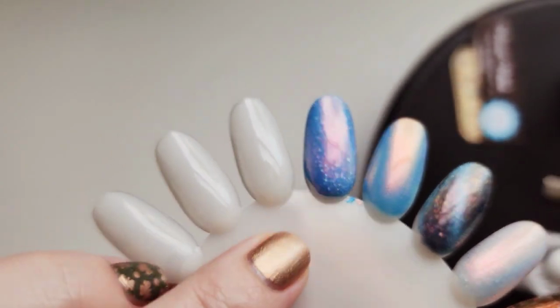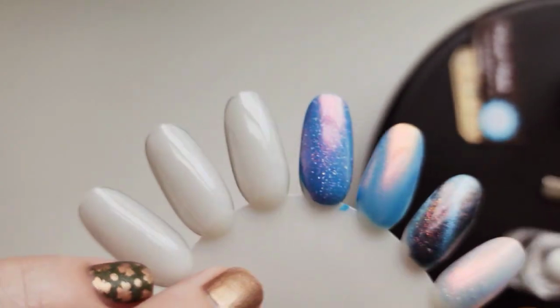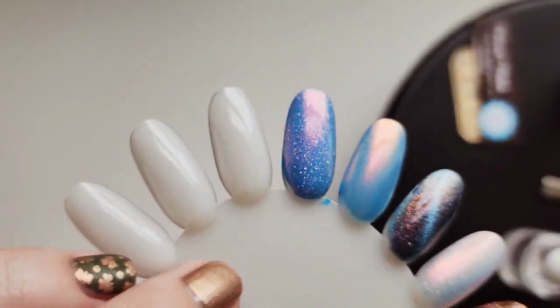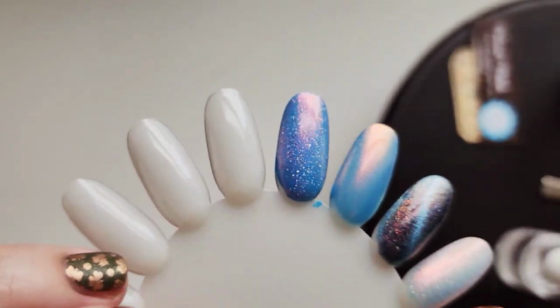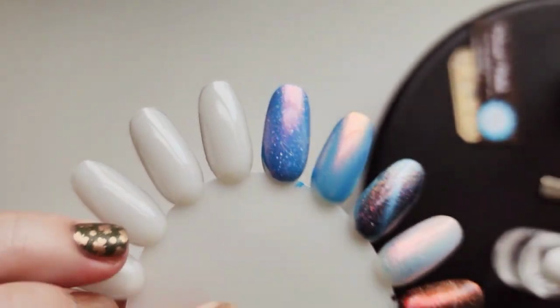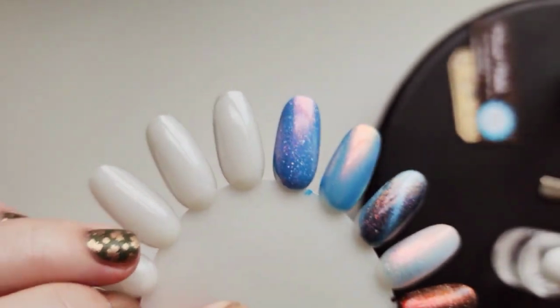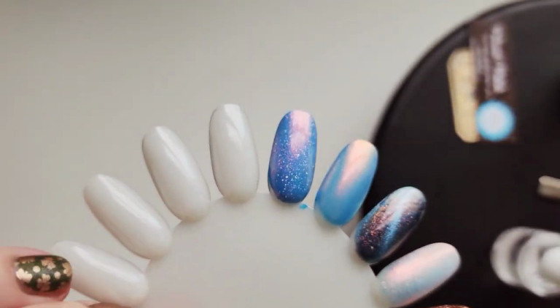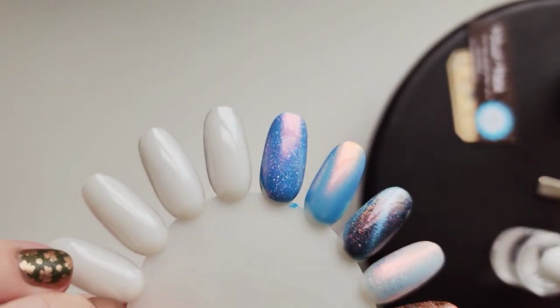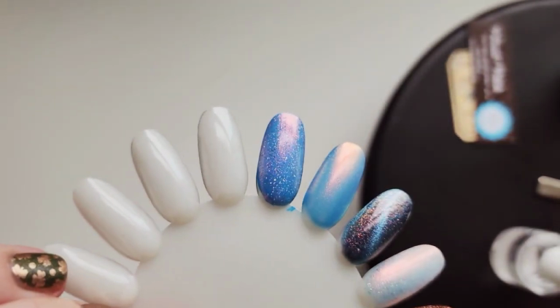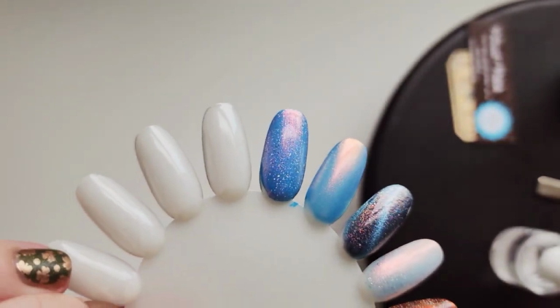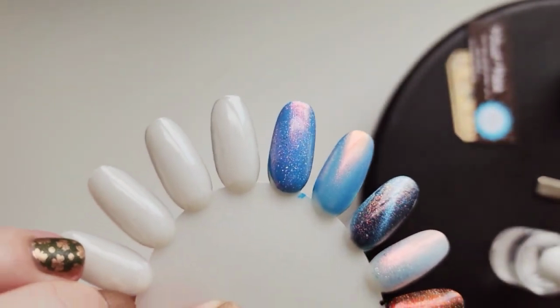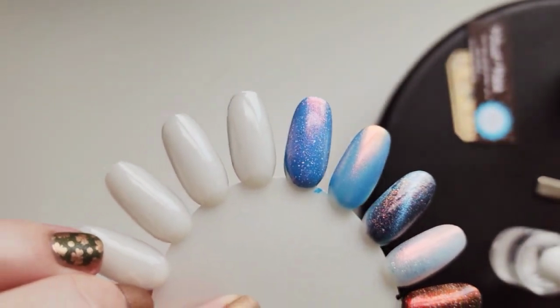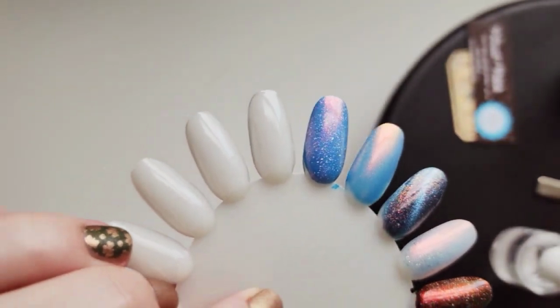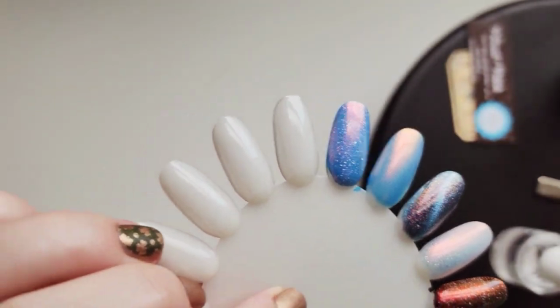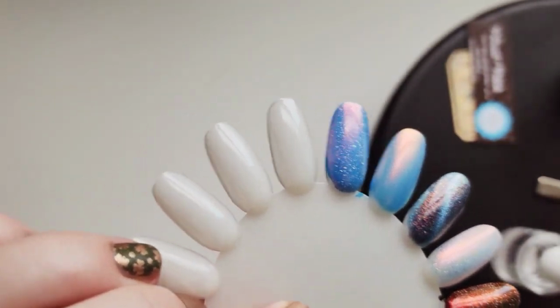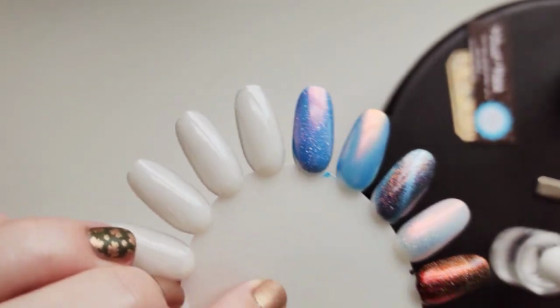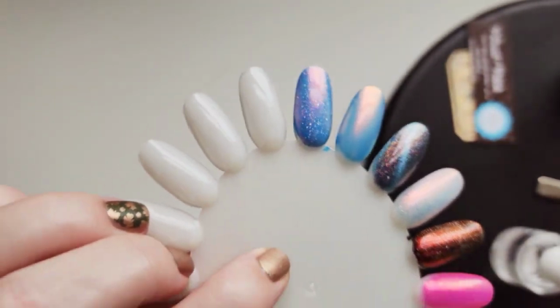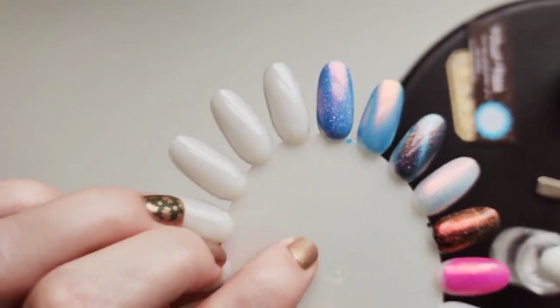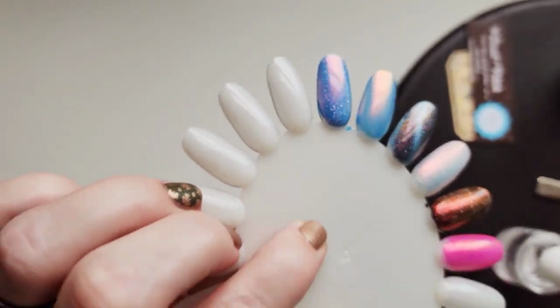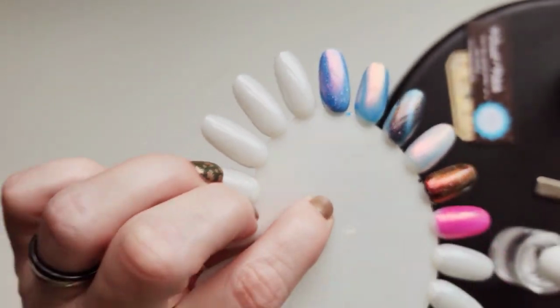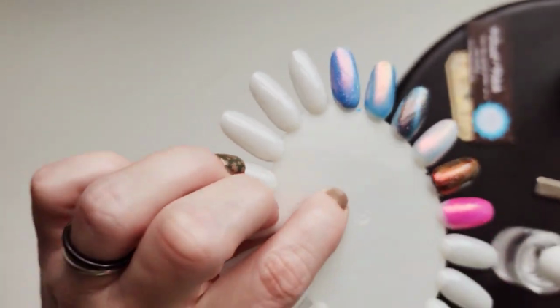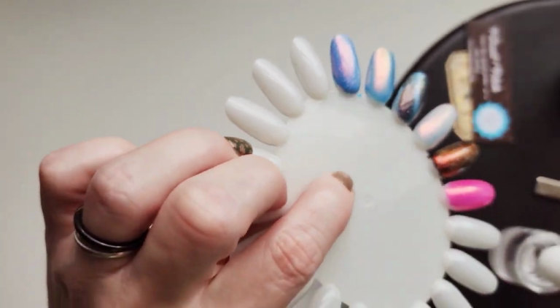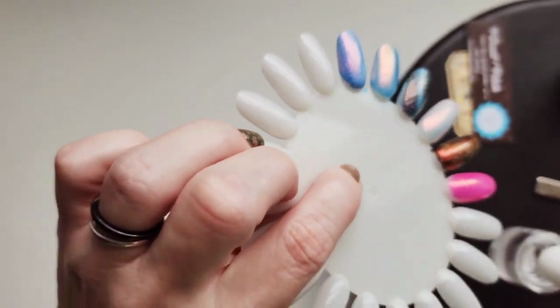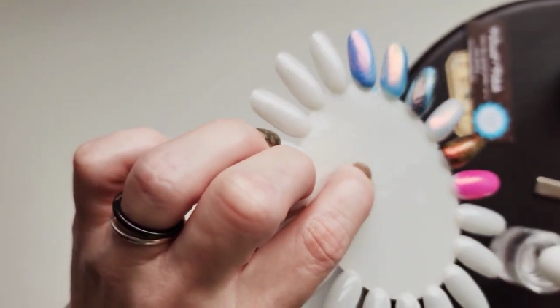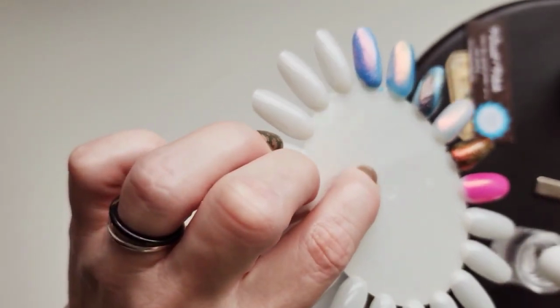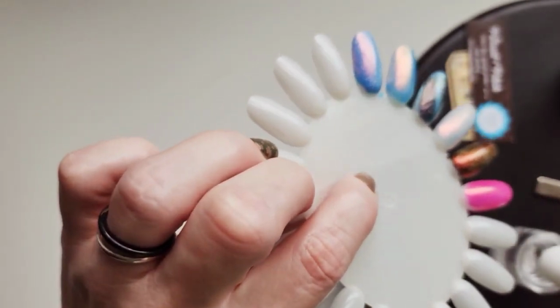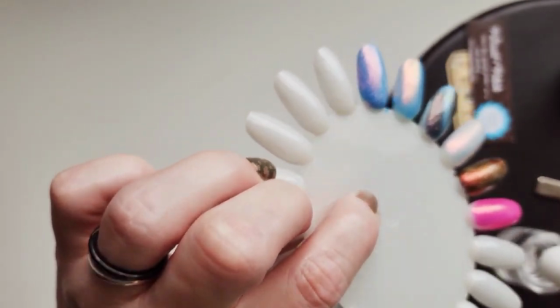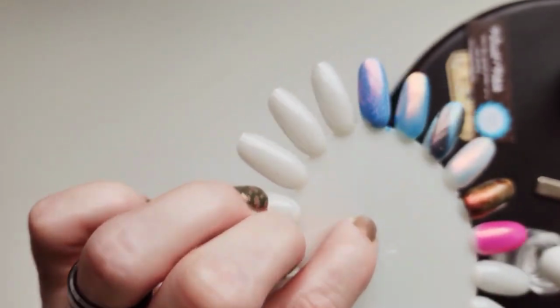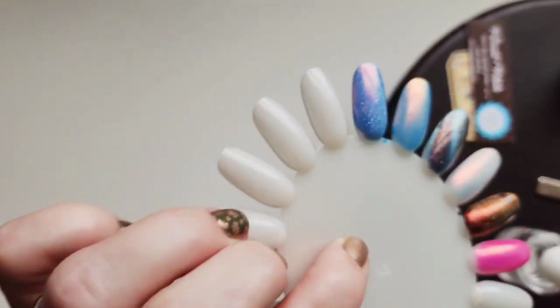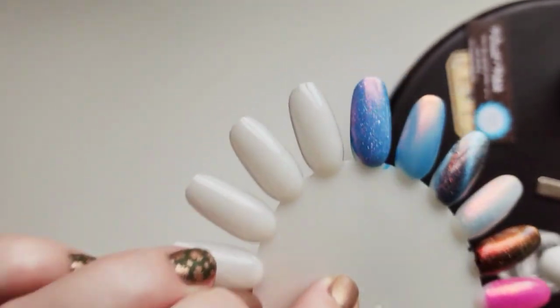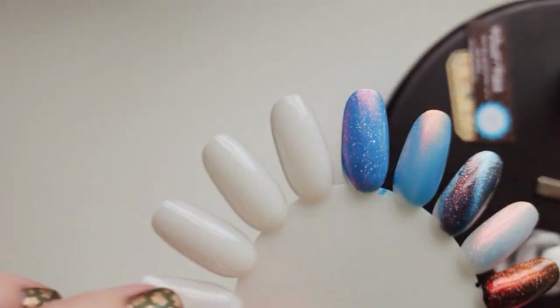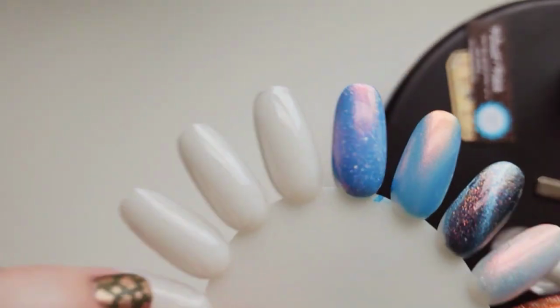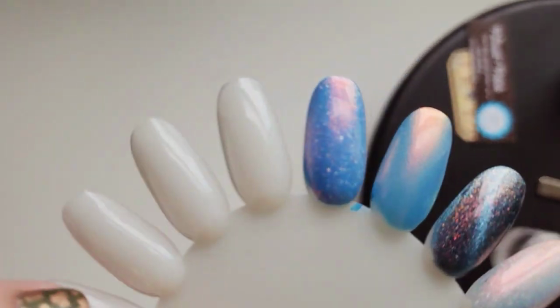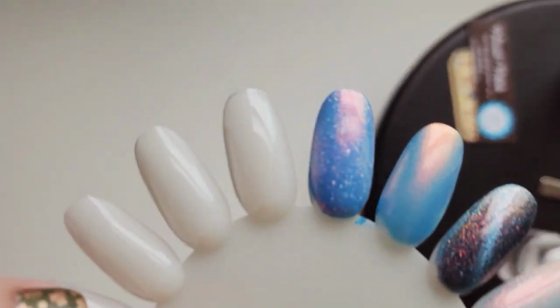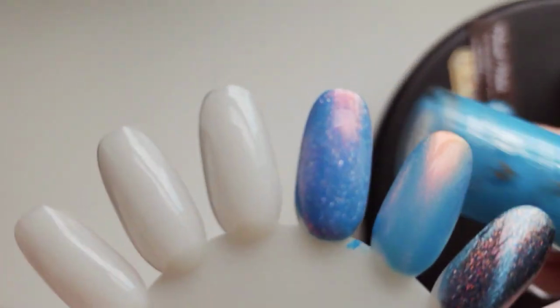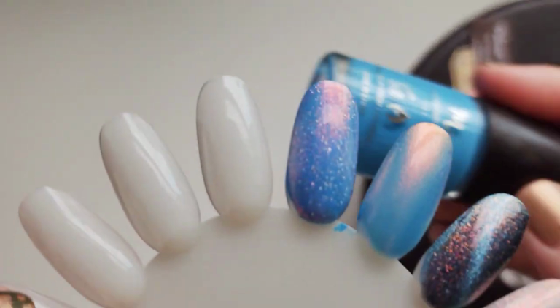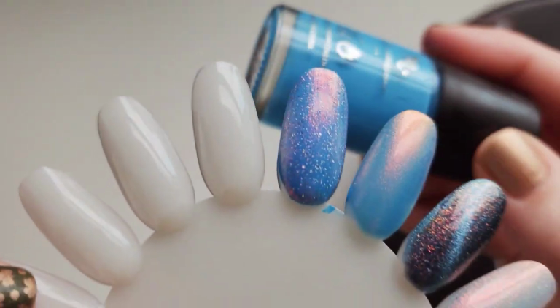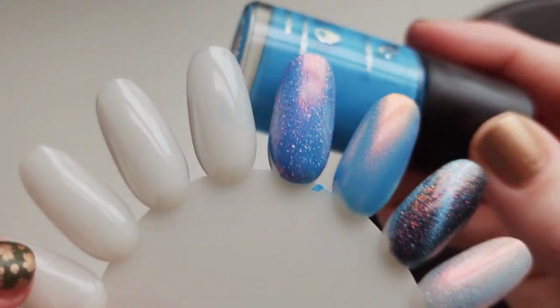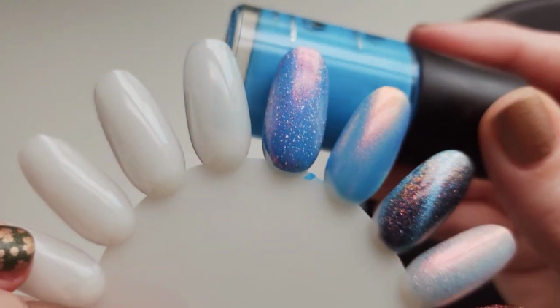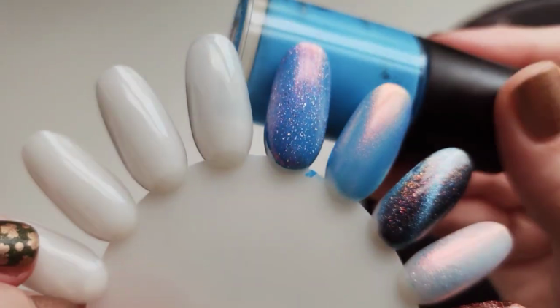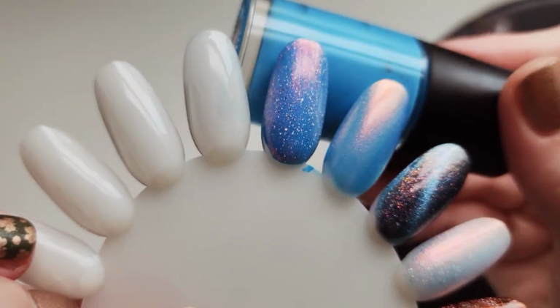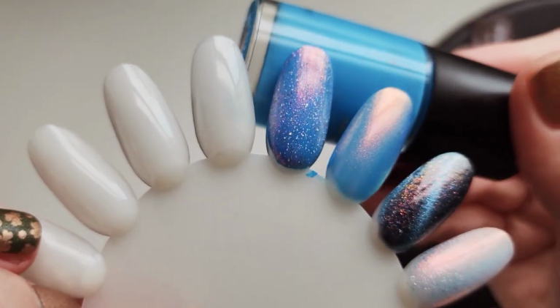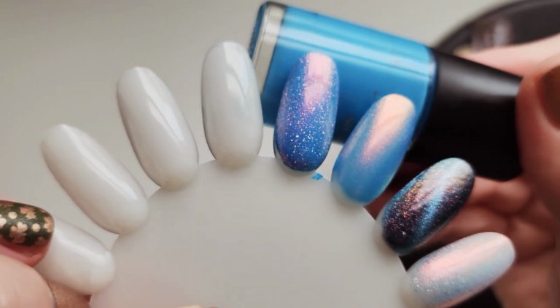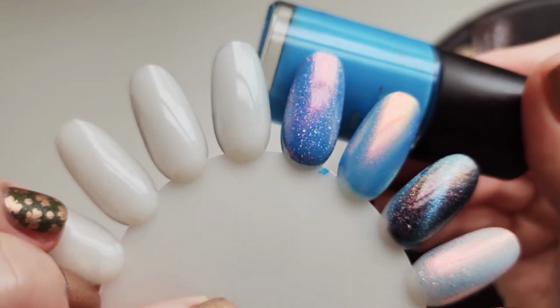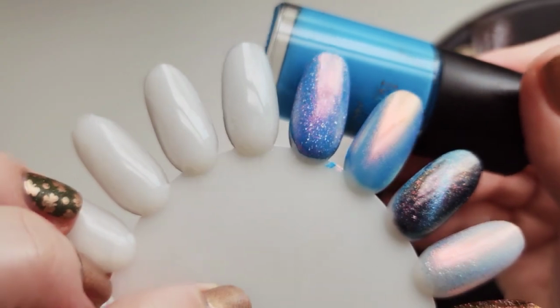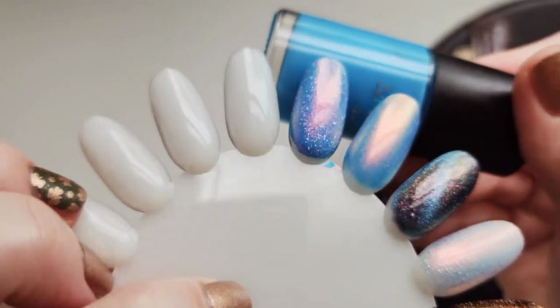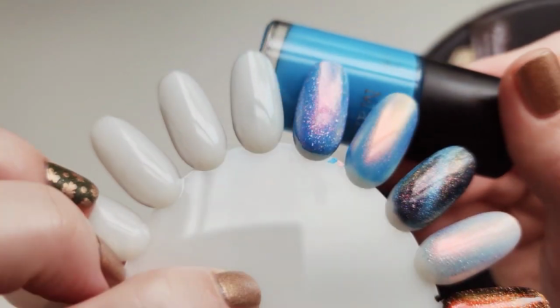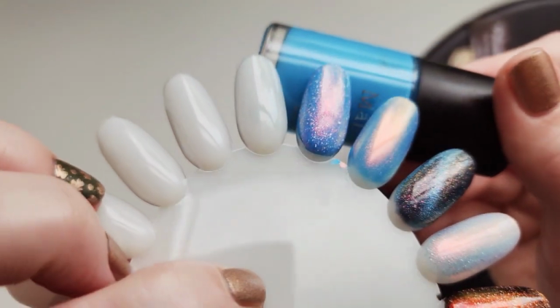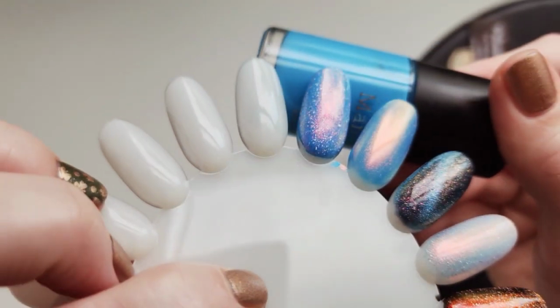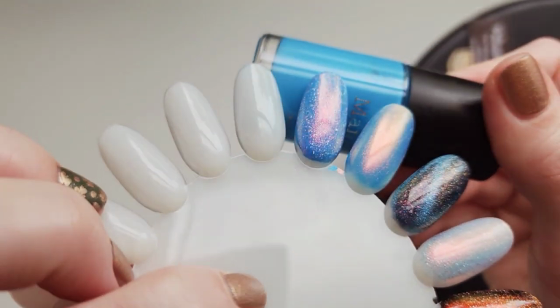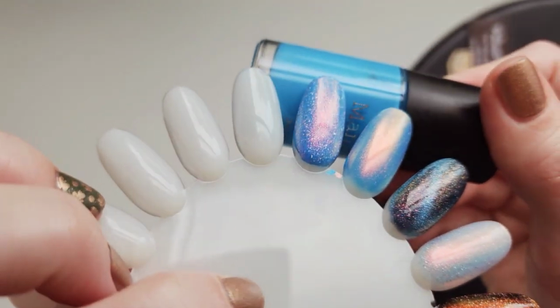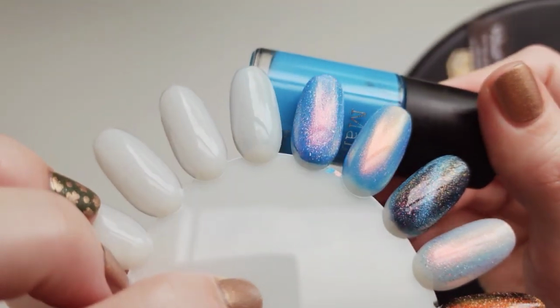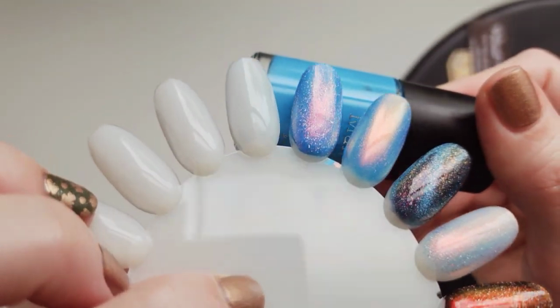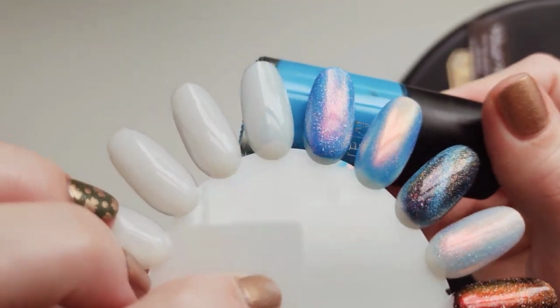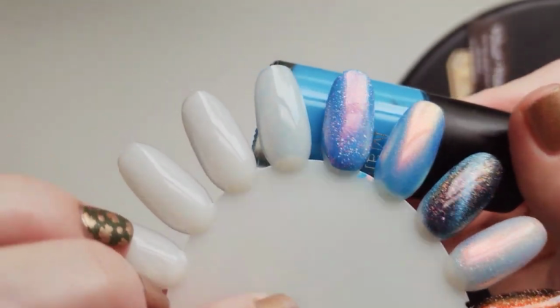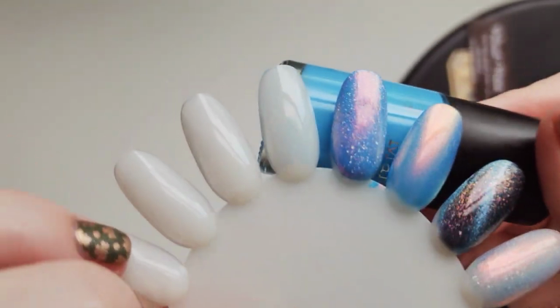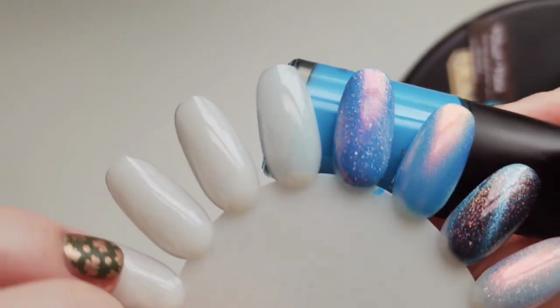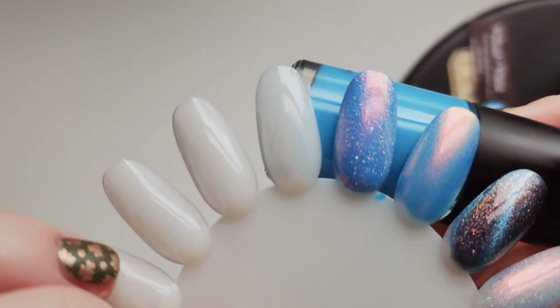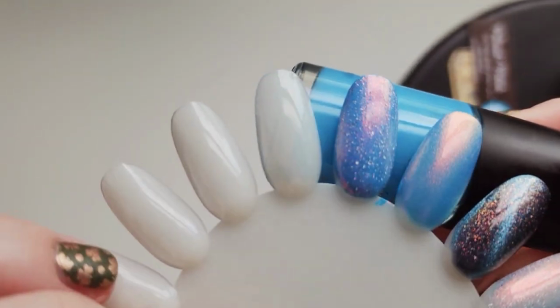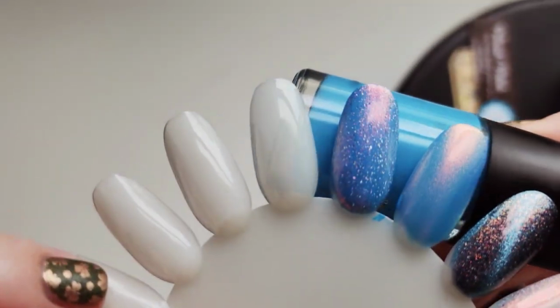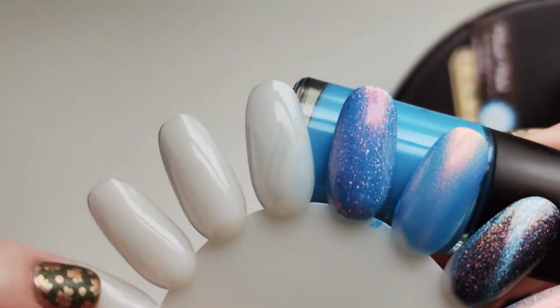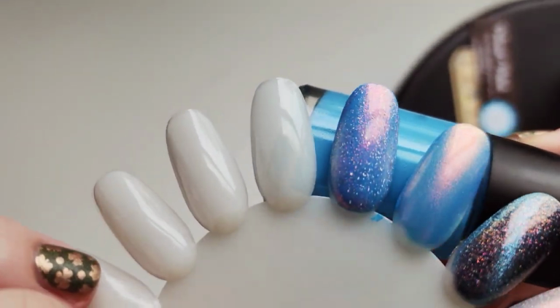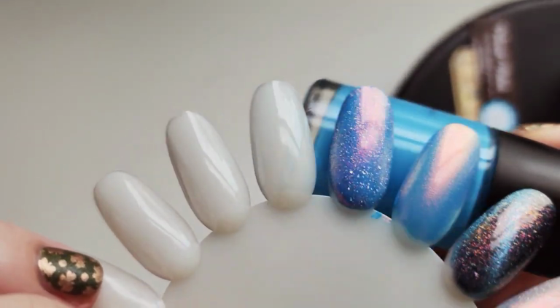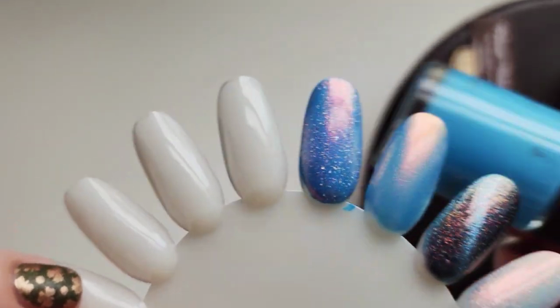I put it on a blue — a random blue. And it came out really, really pretty.